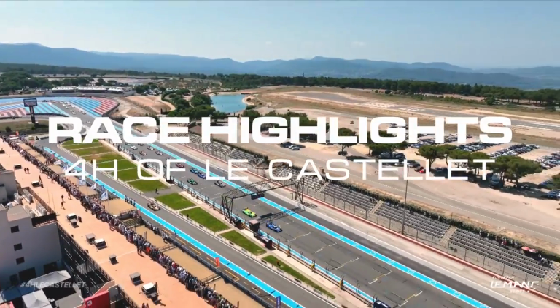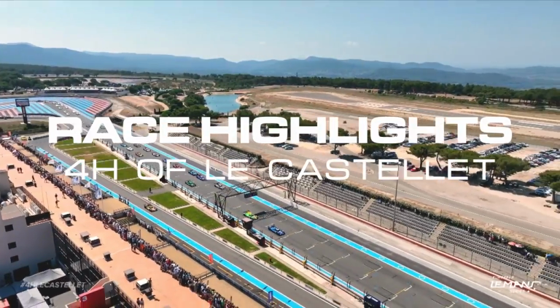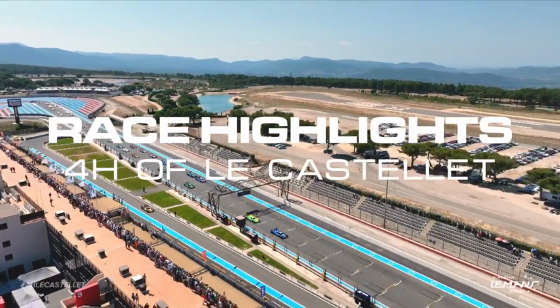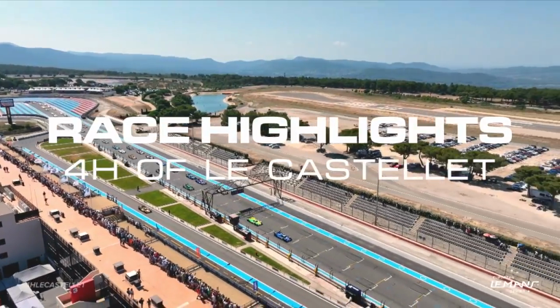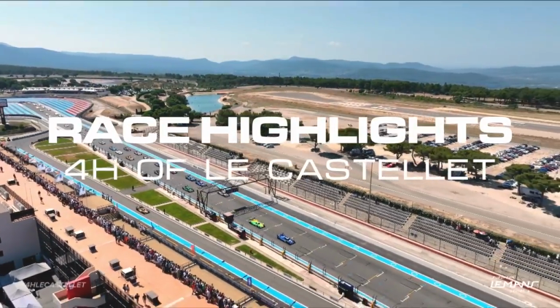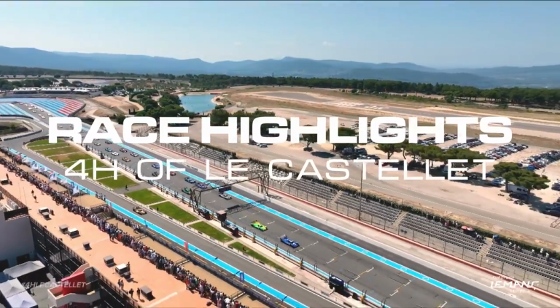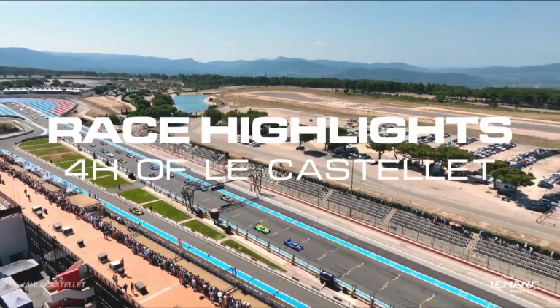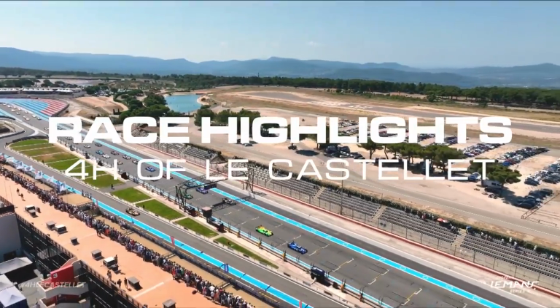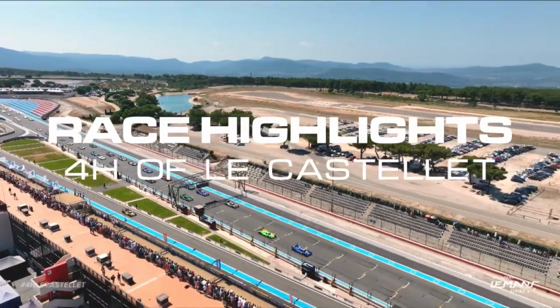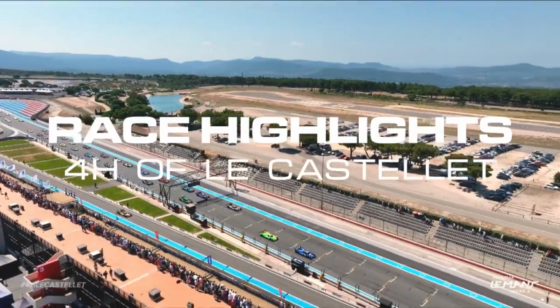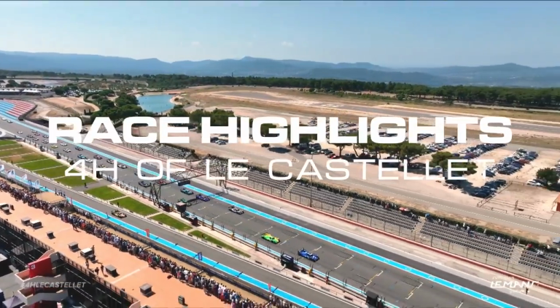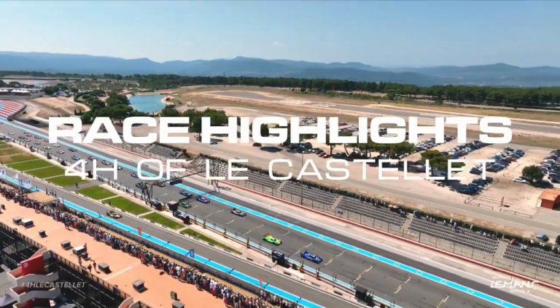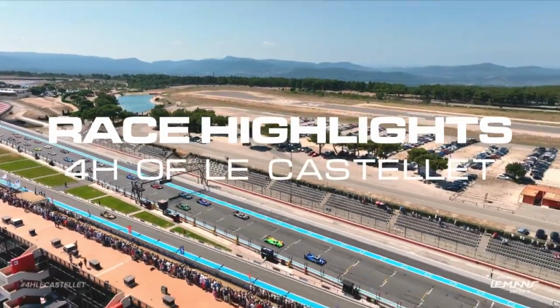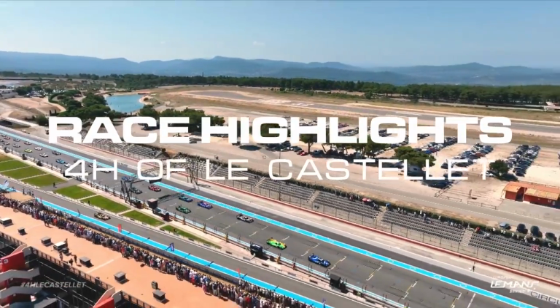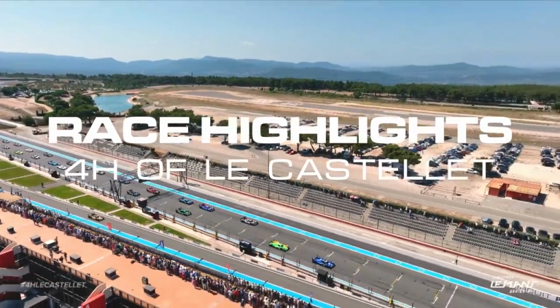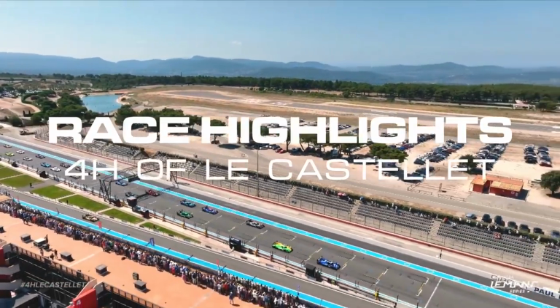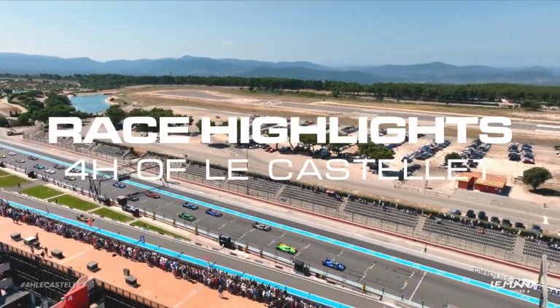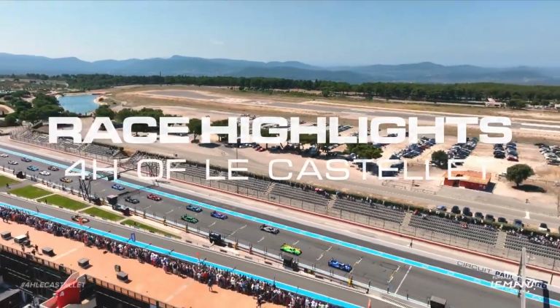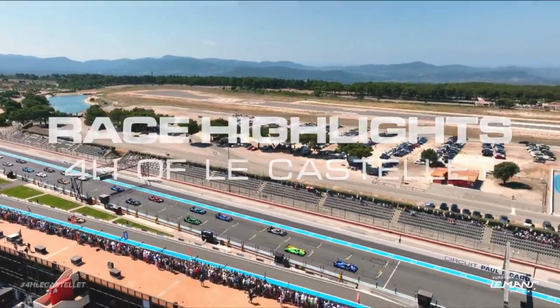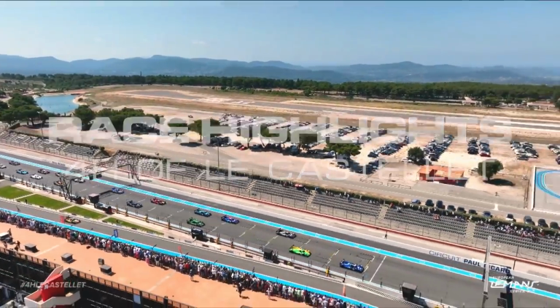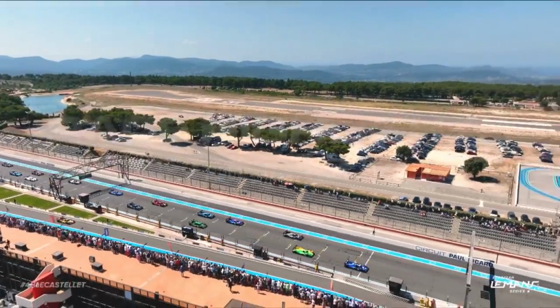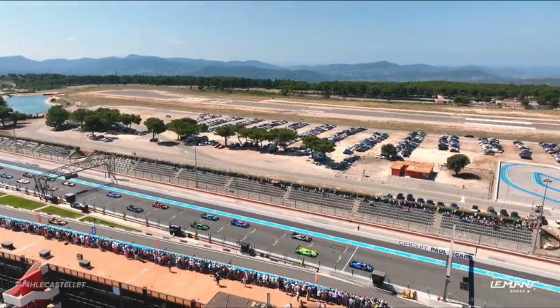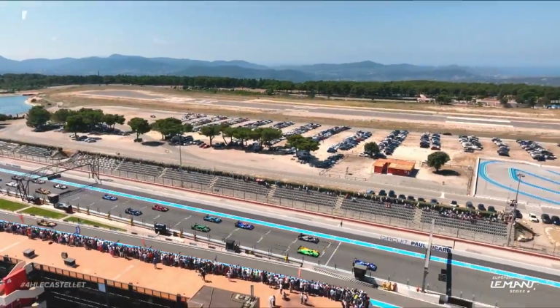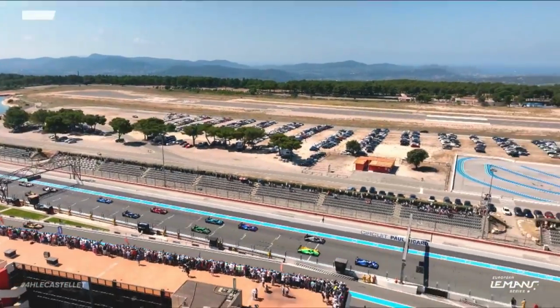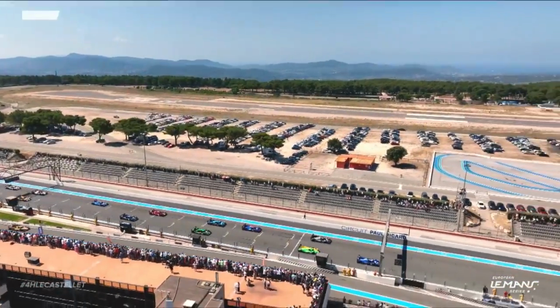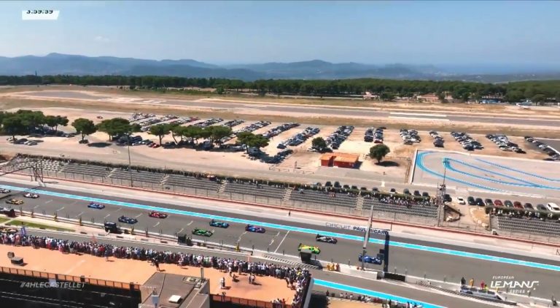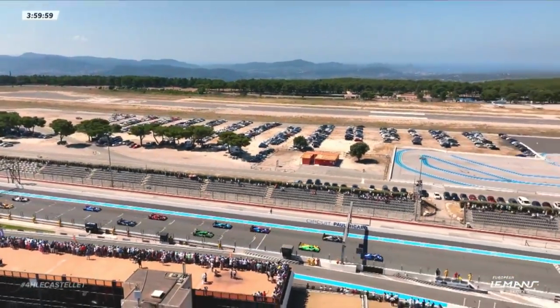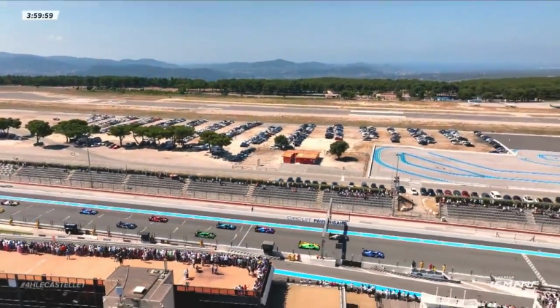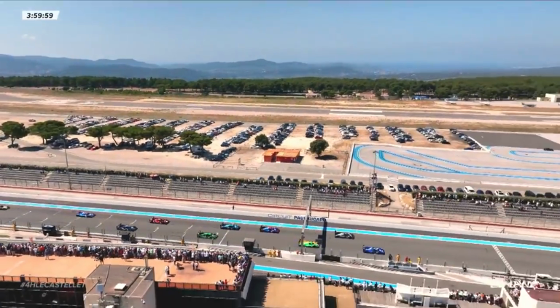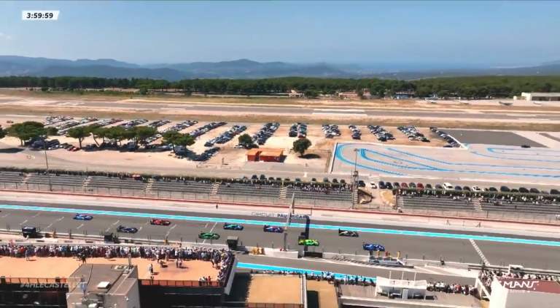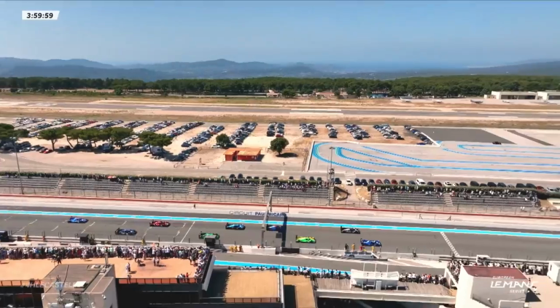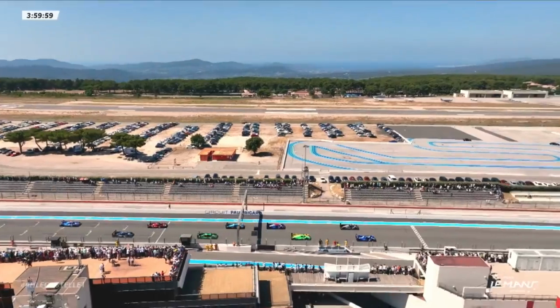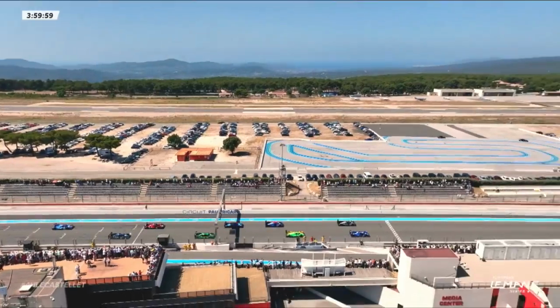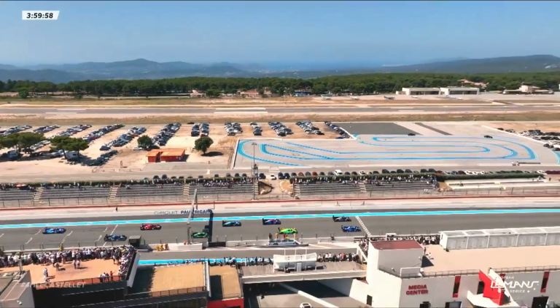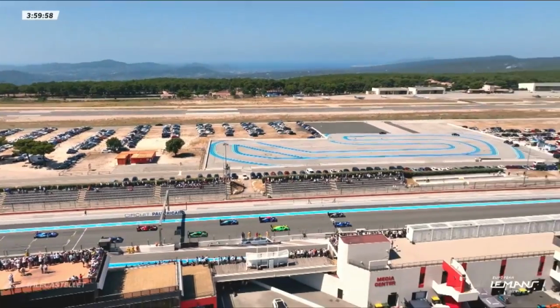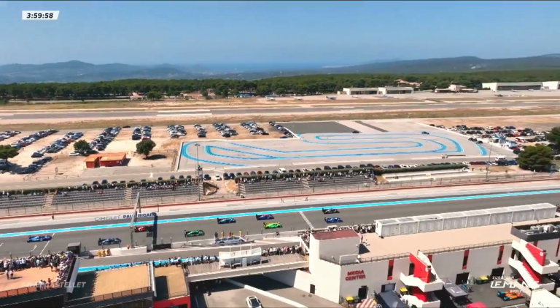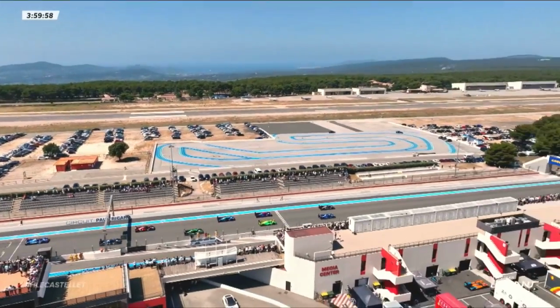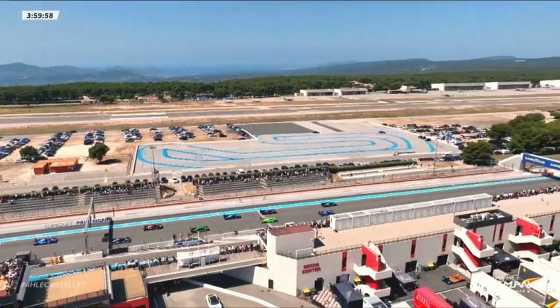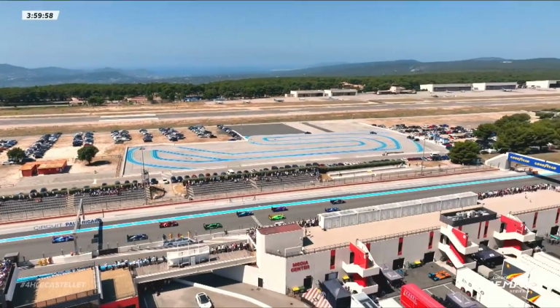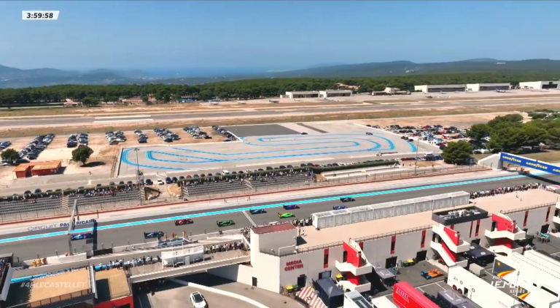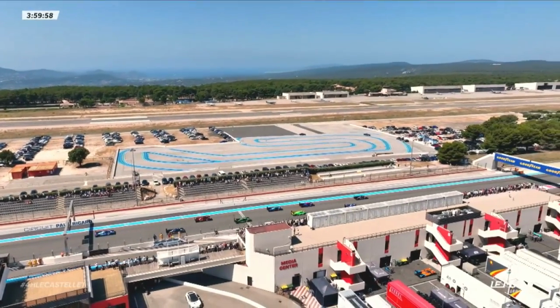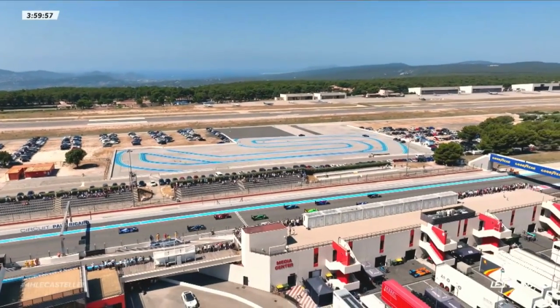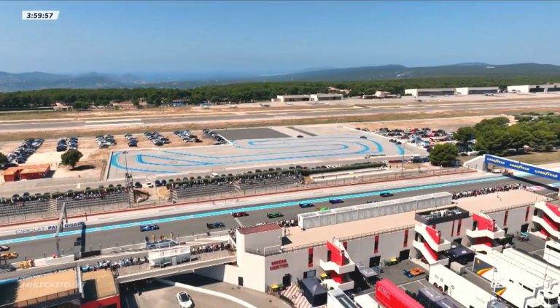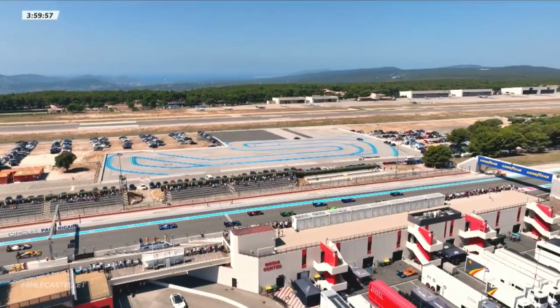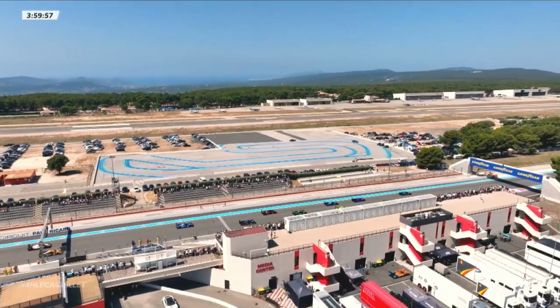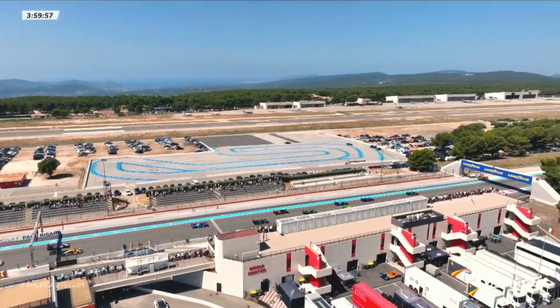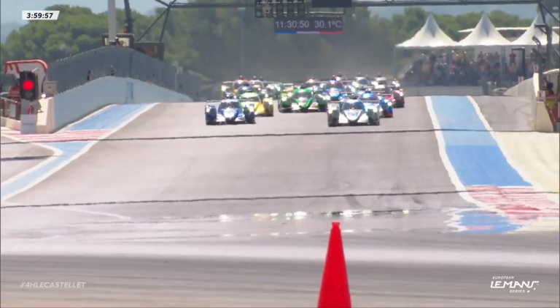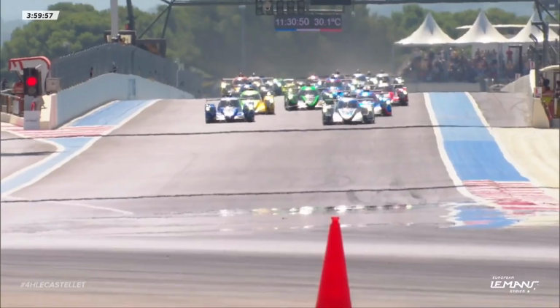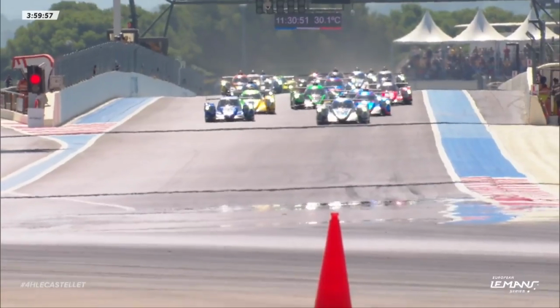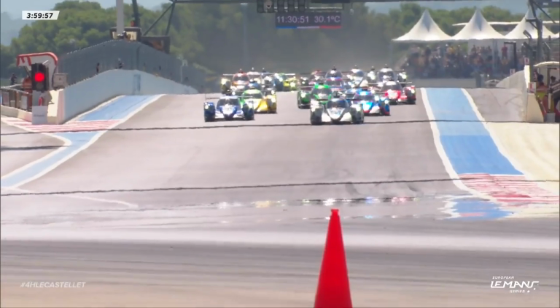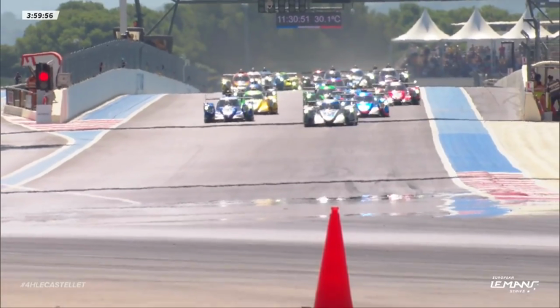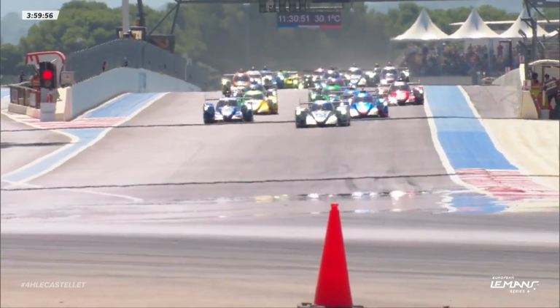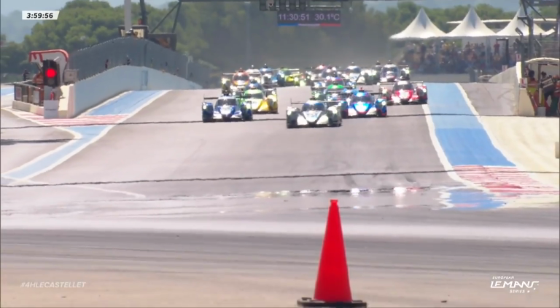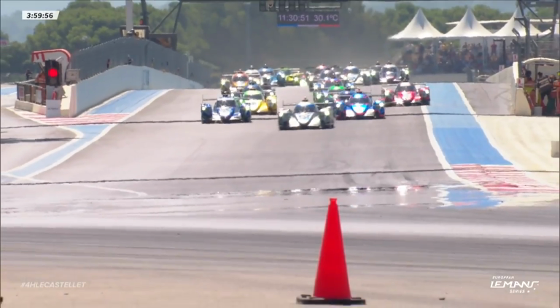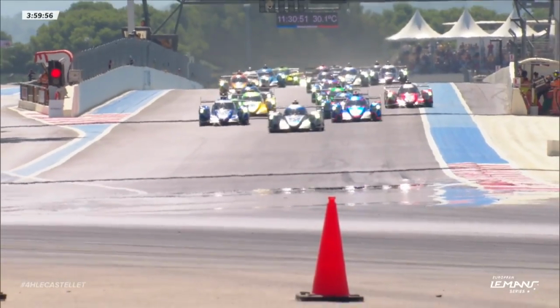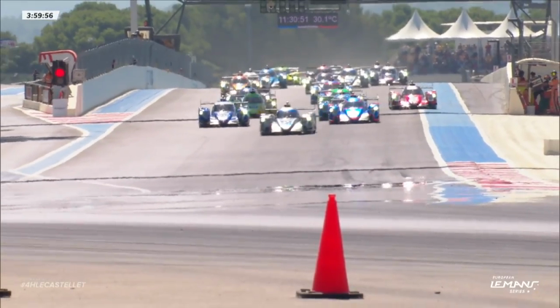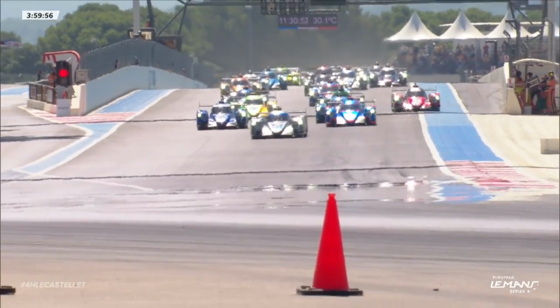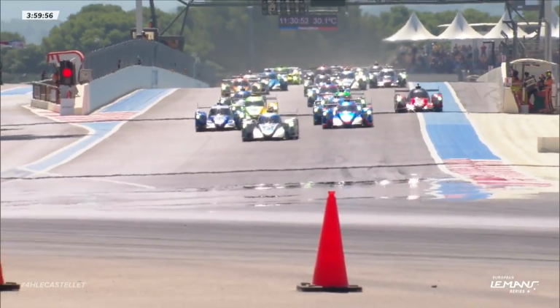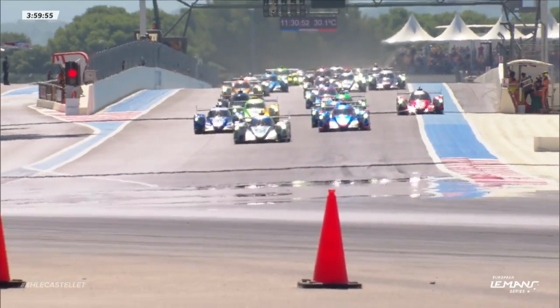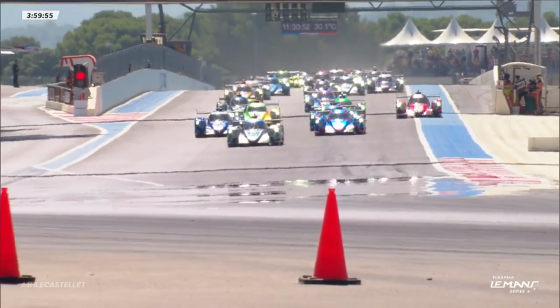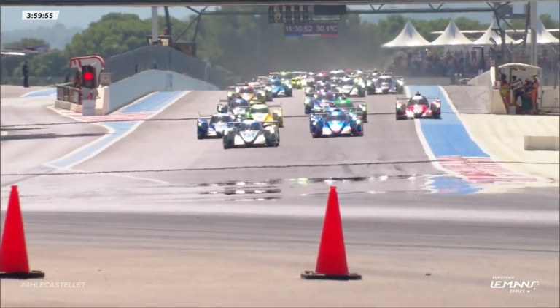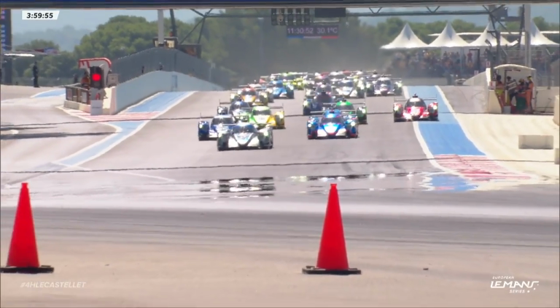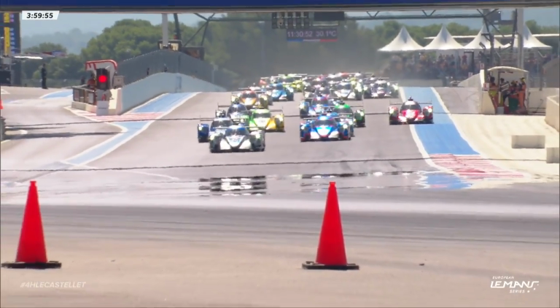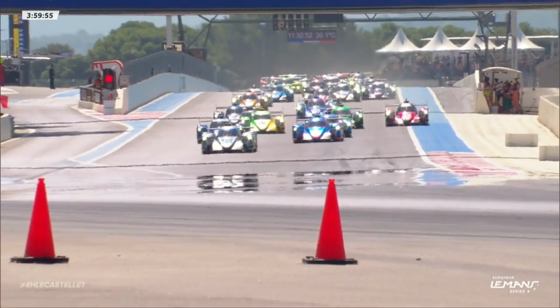We are racing for the European Le Mans Series at Le Castellet. That looked to me to be a start that will require some investigation.